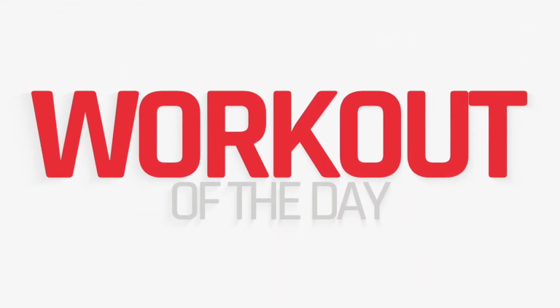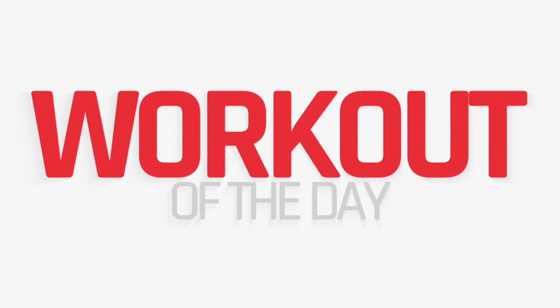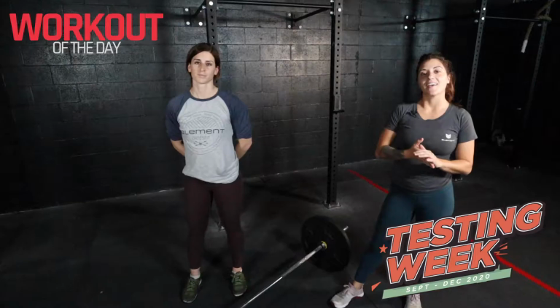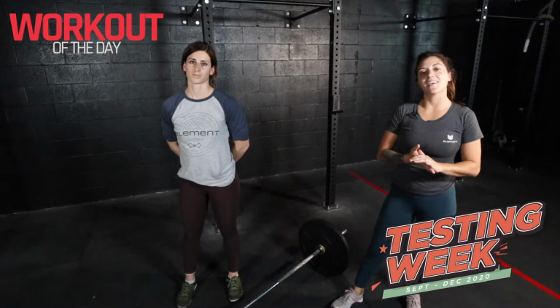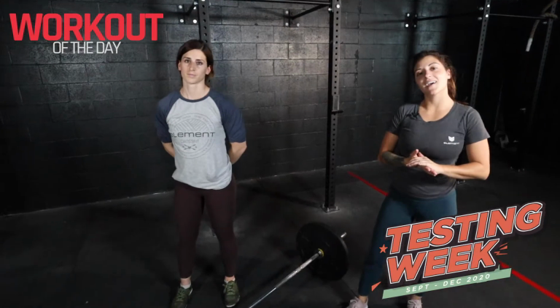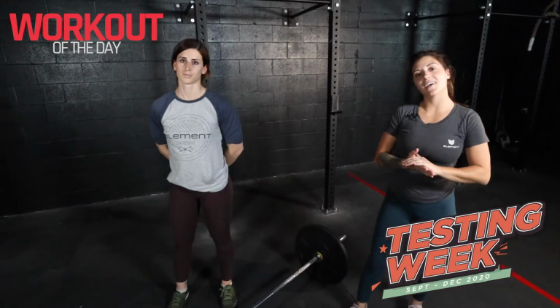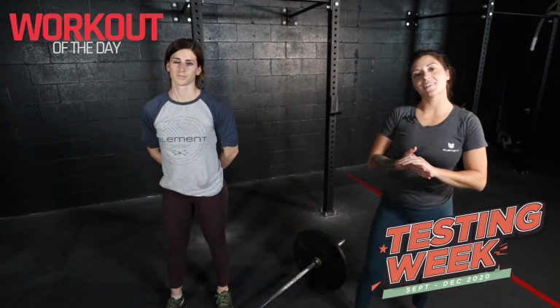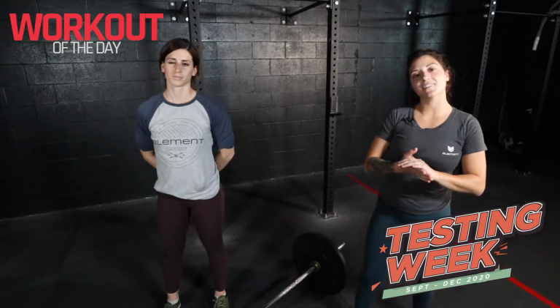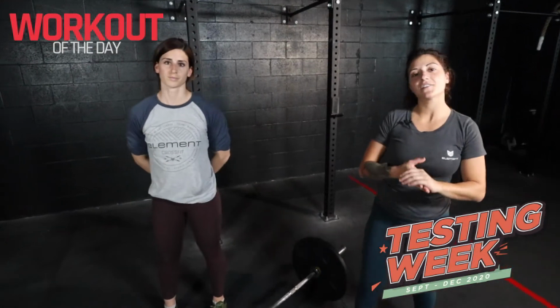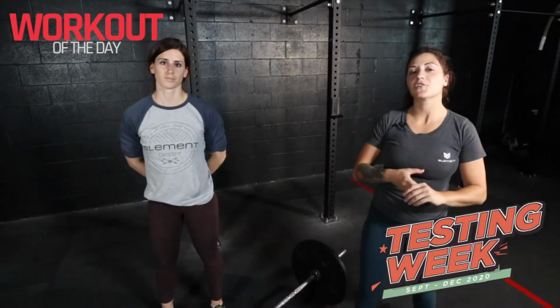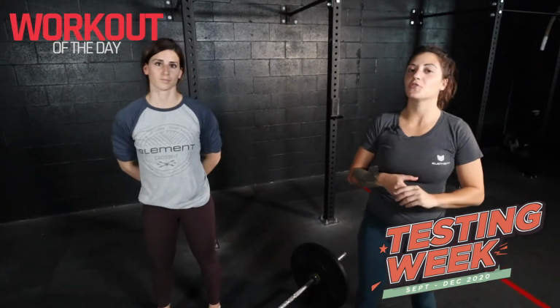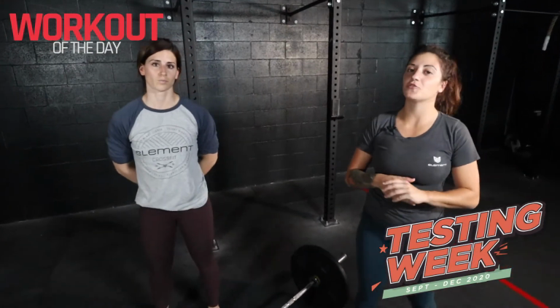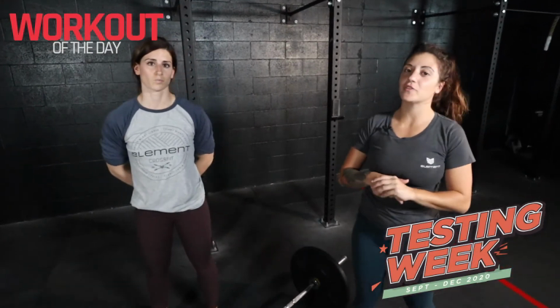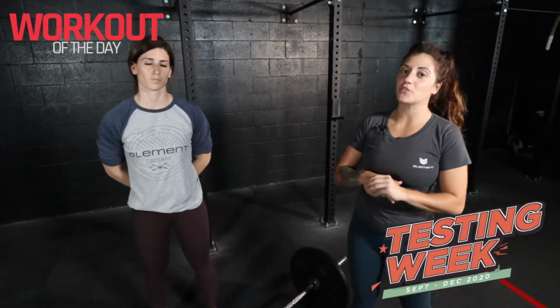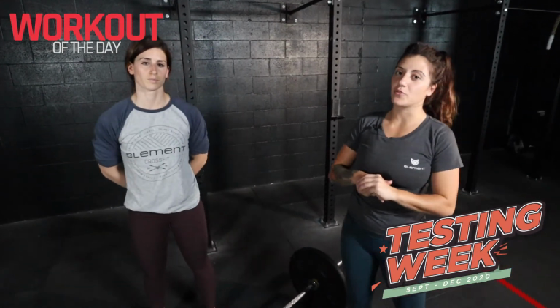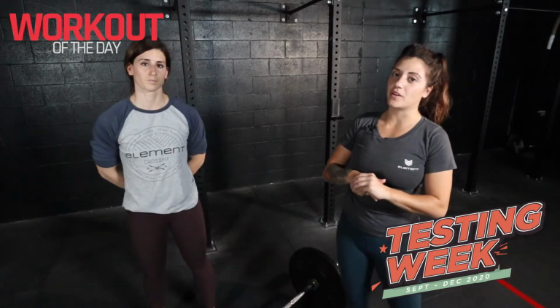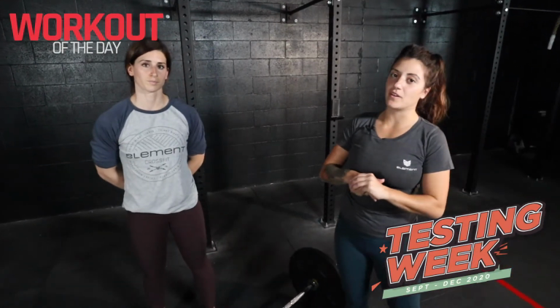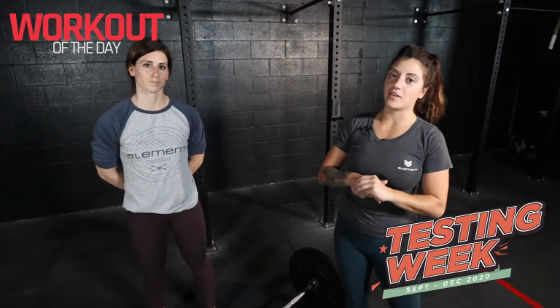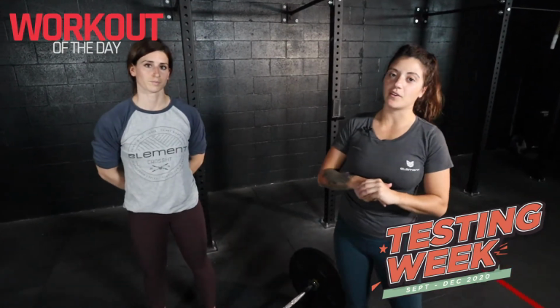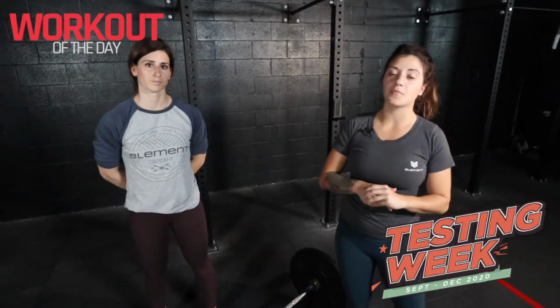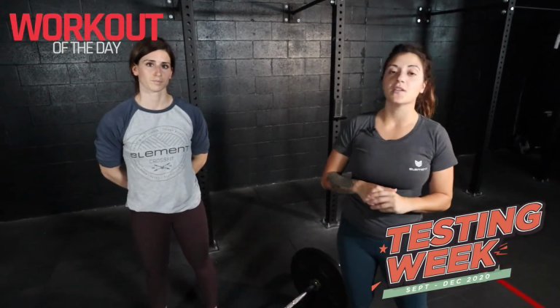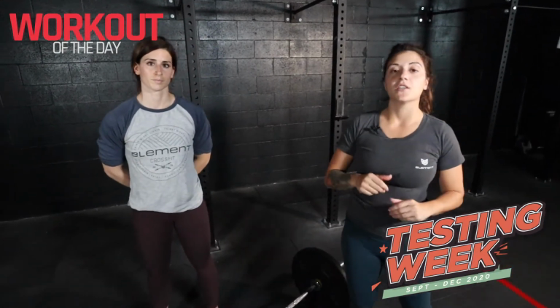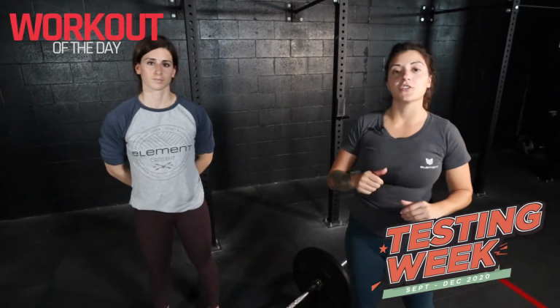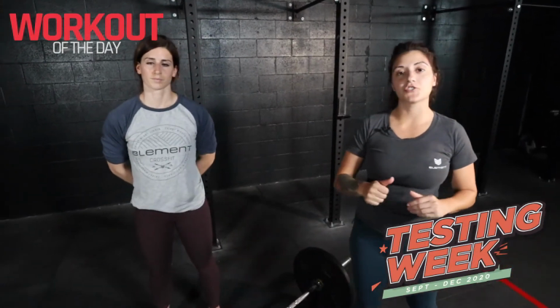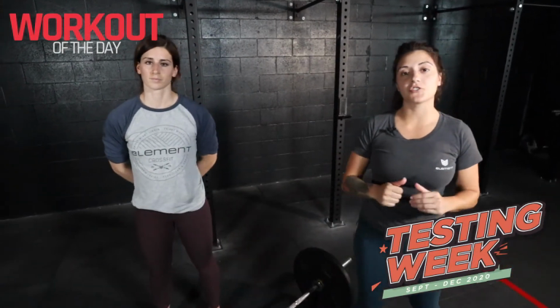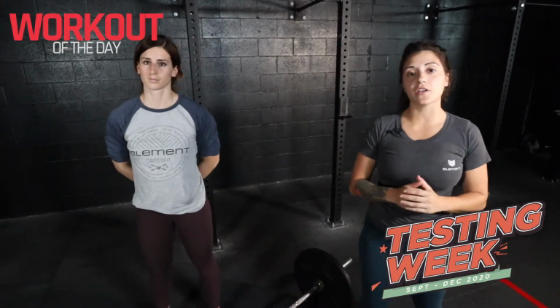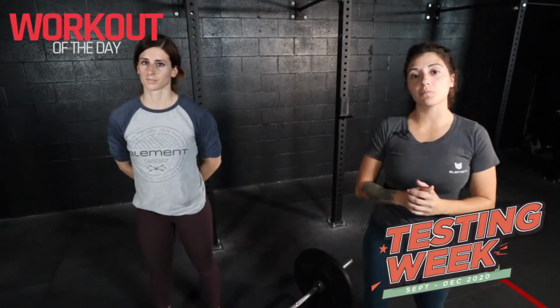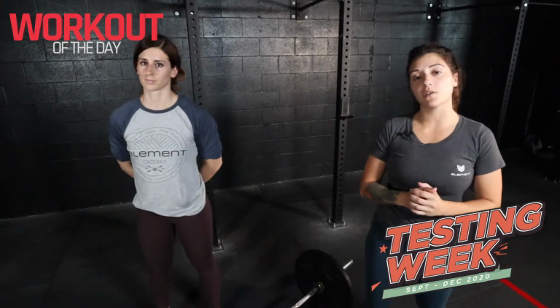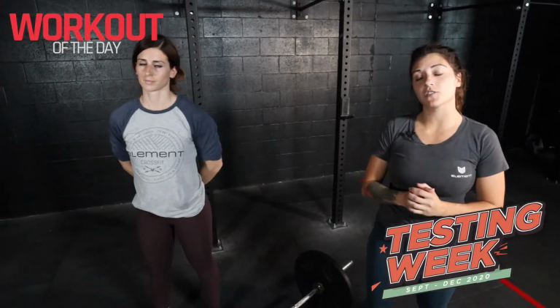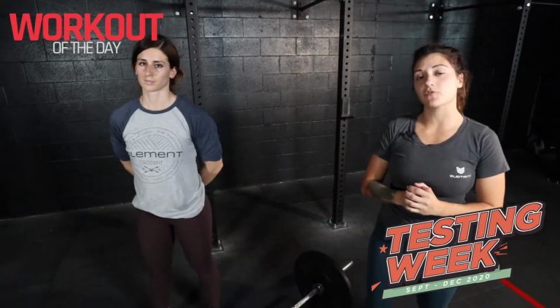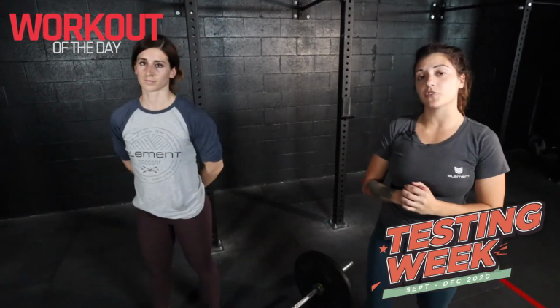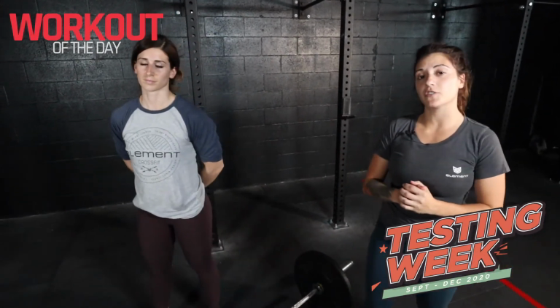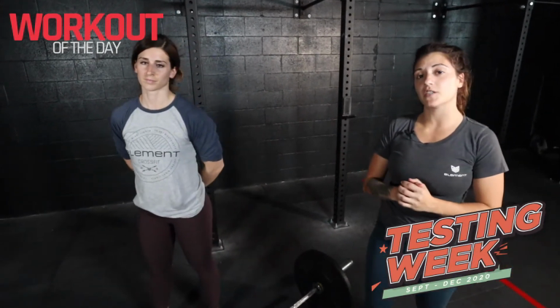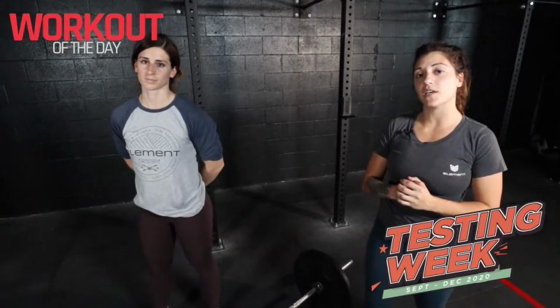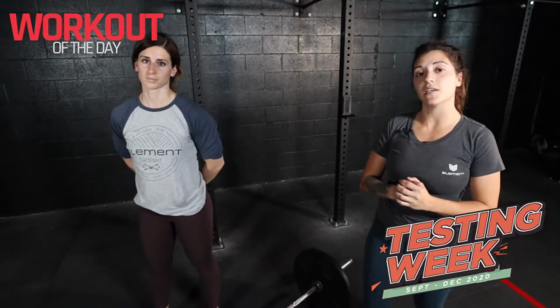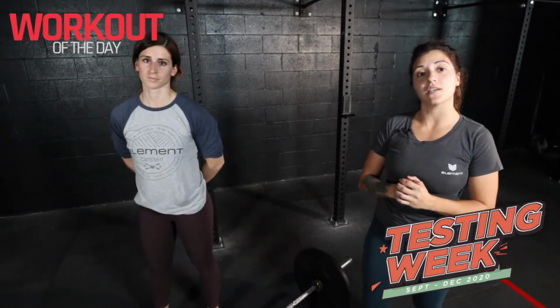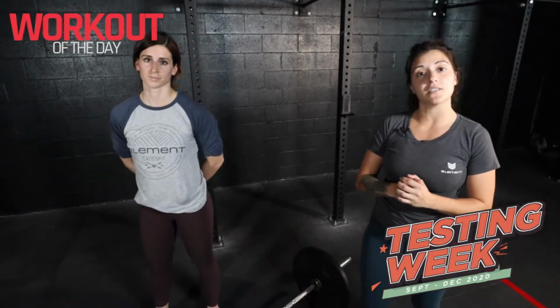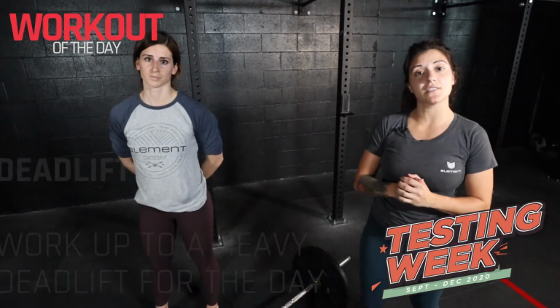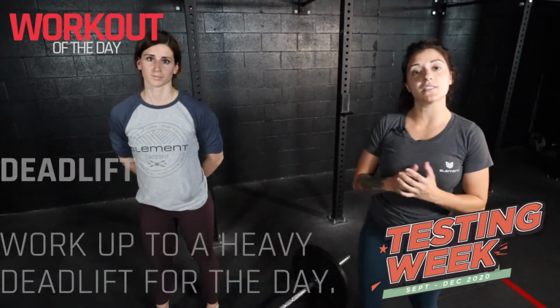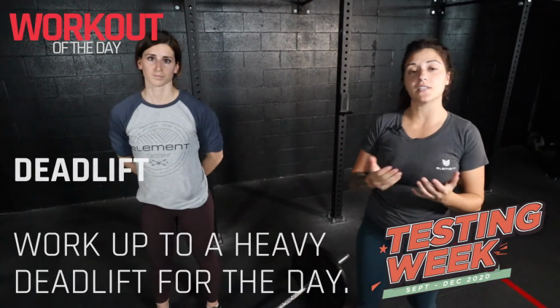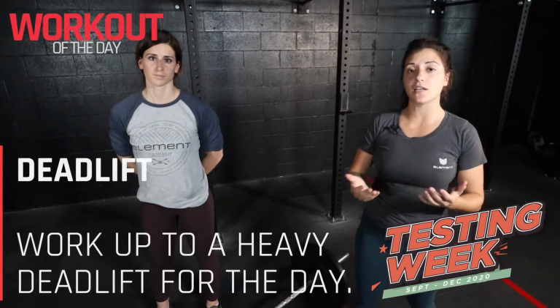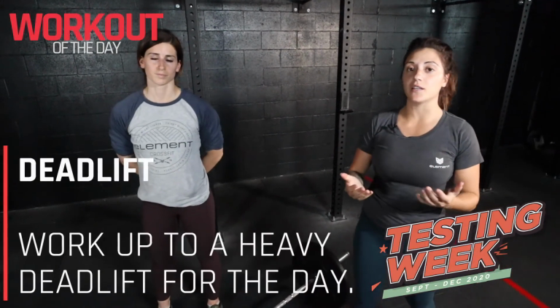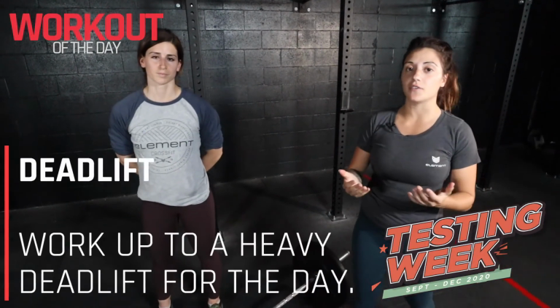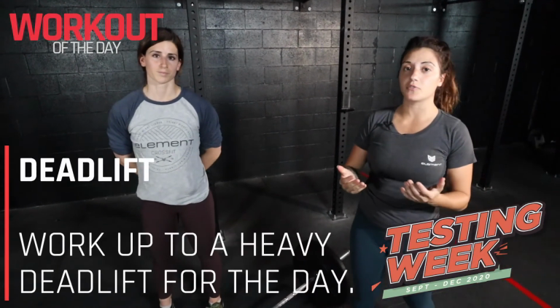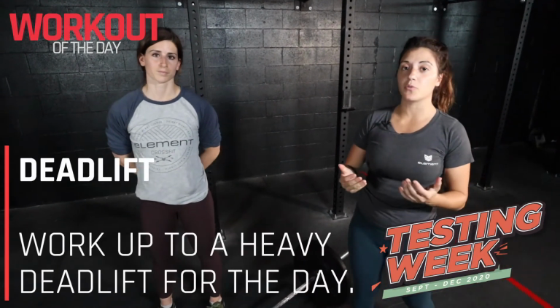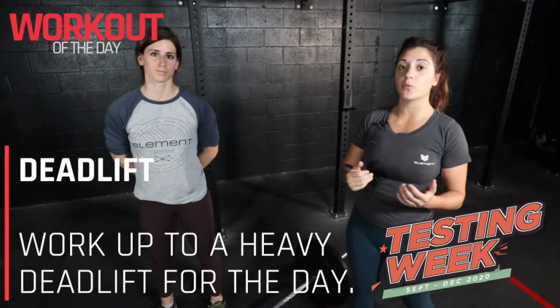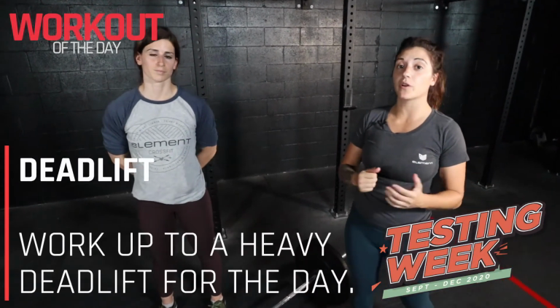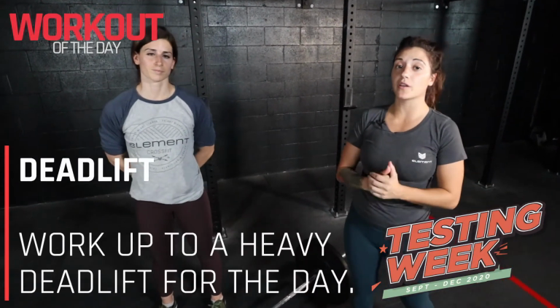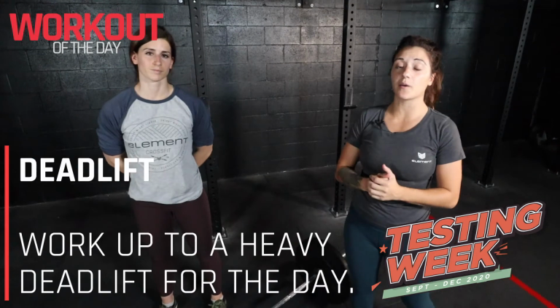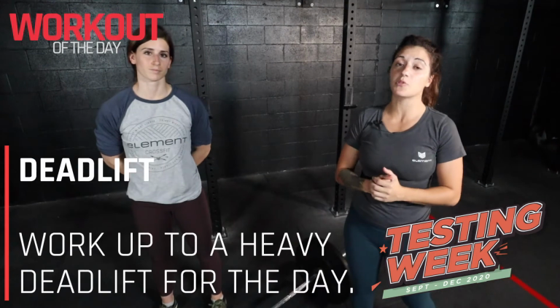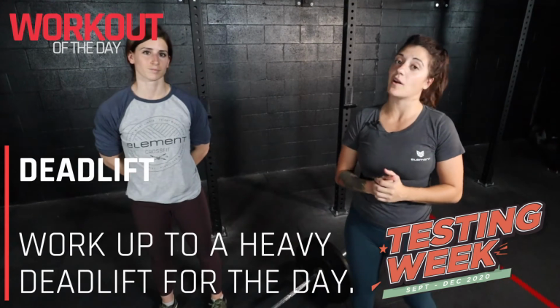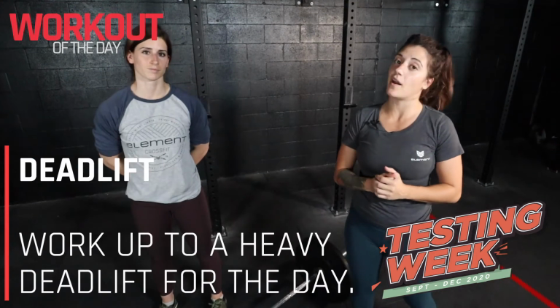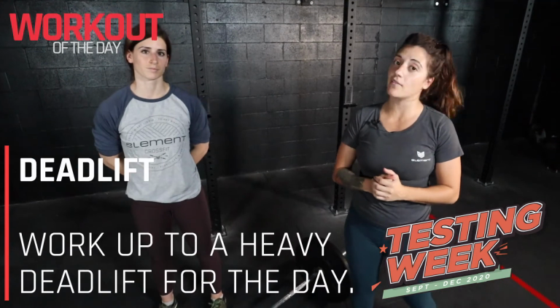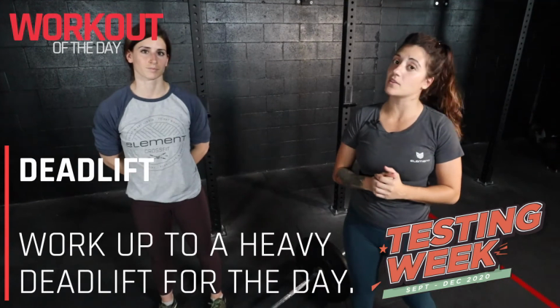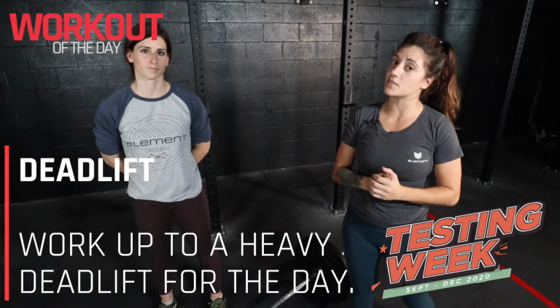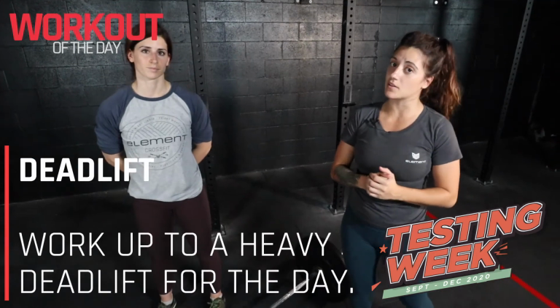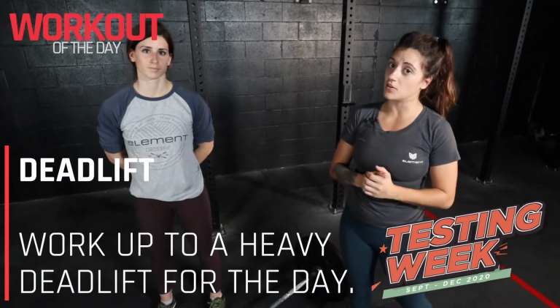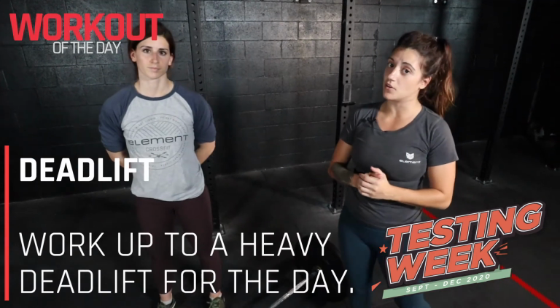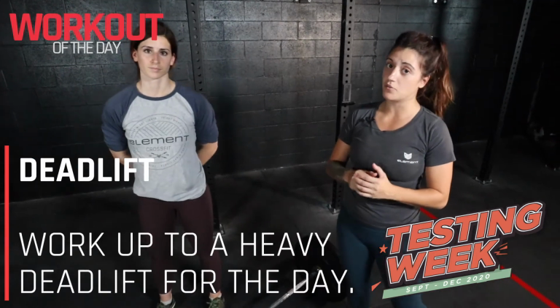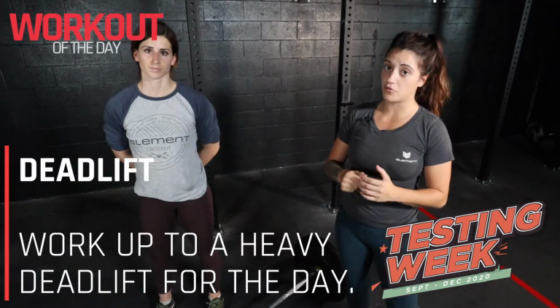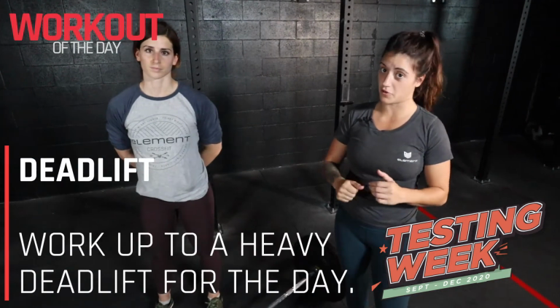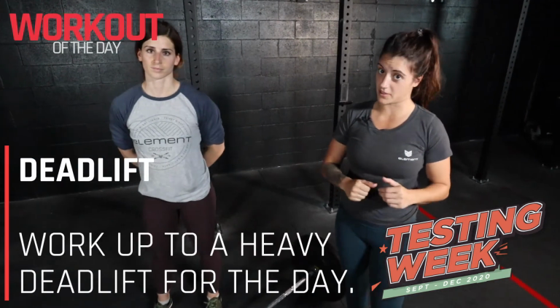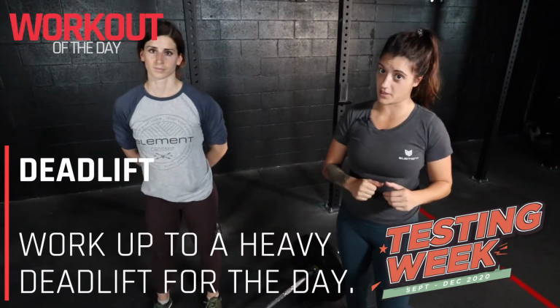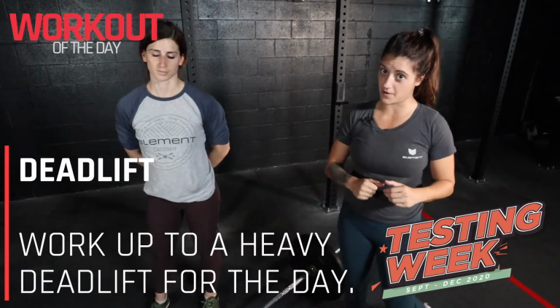Hey guys, Coach Victoria here. Your strength piece for today is the deadlift. We're working up to a heavy single for today.